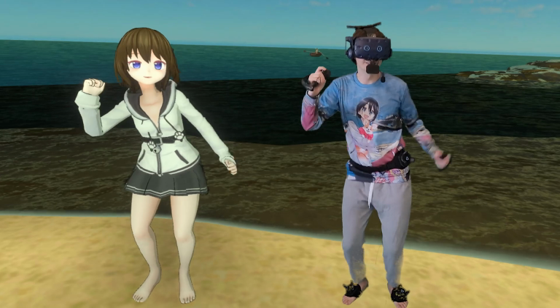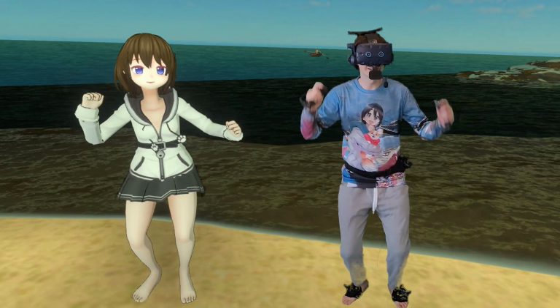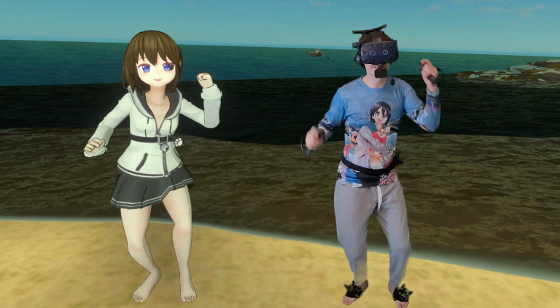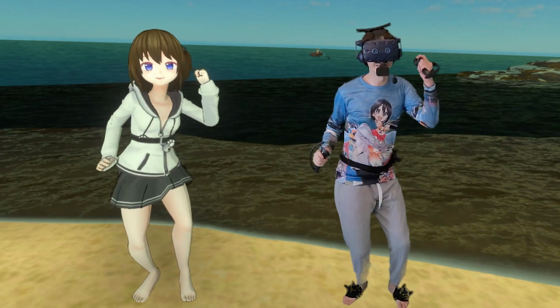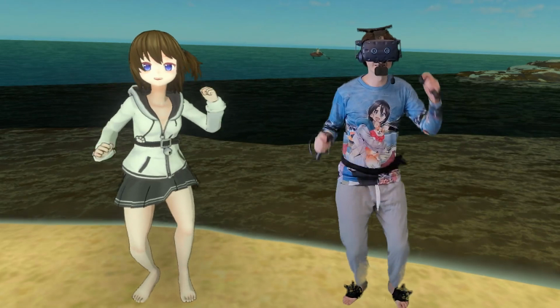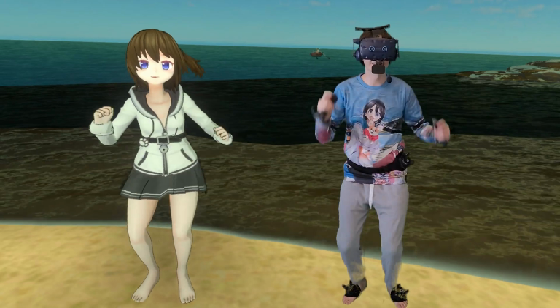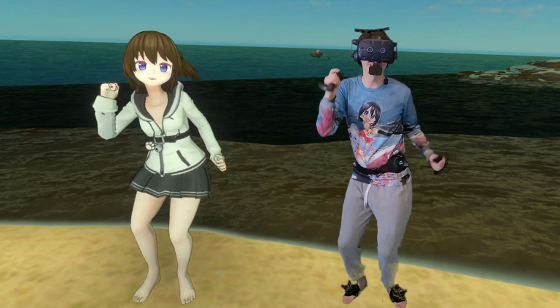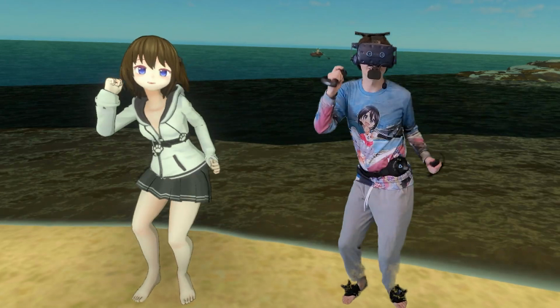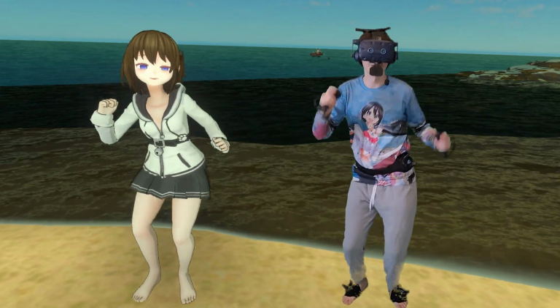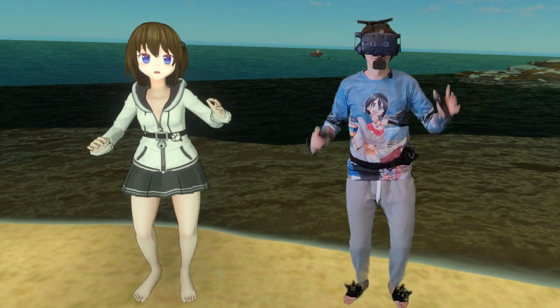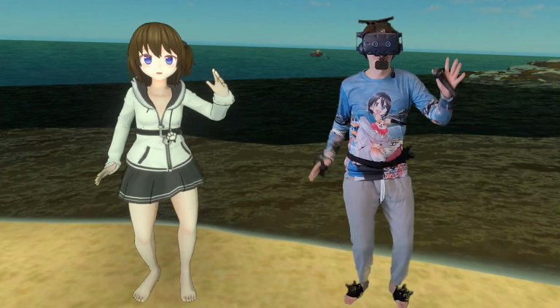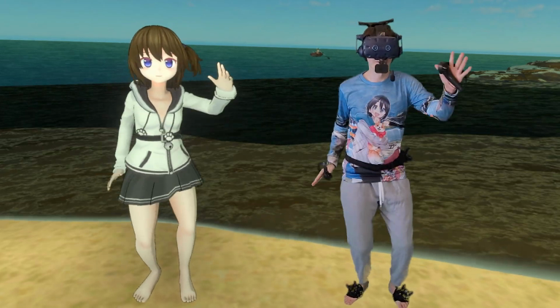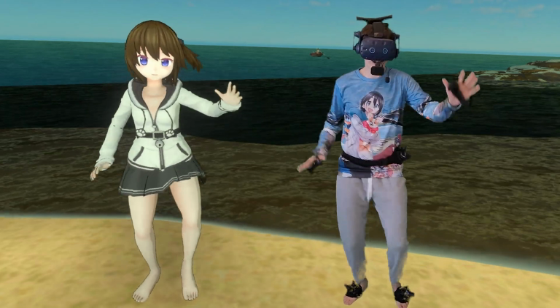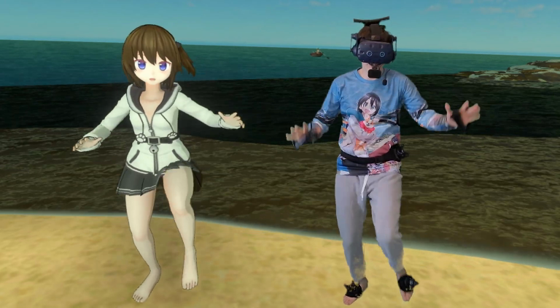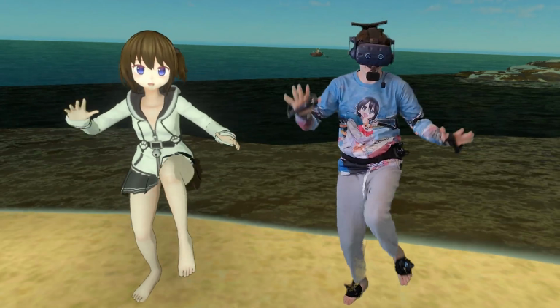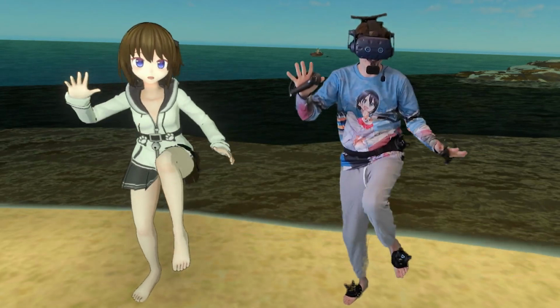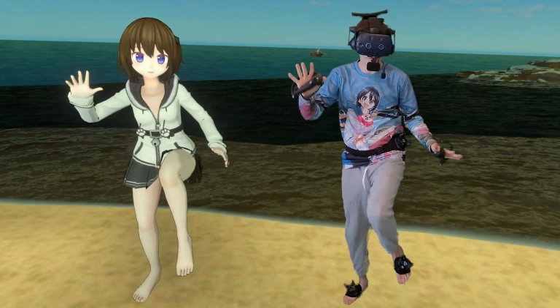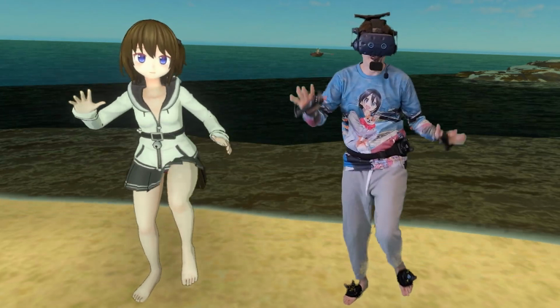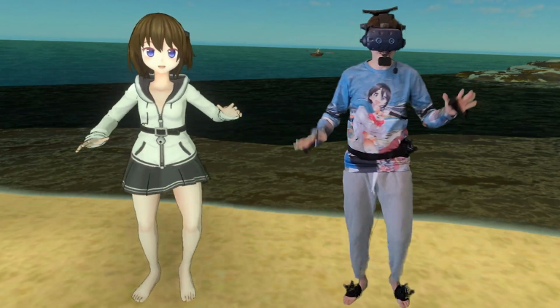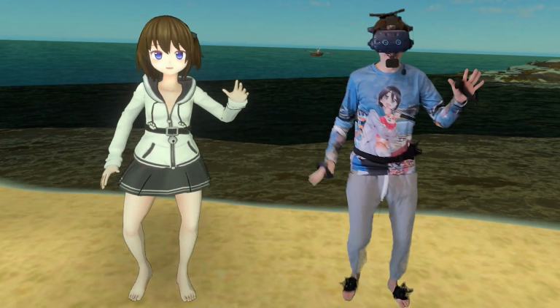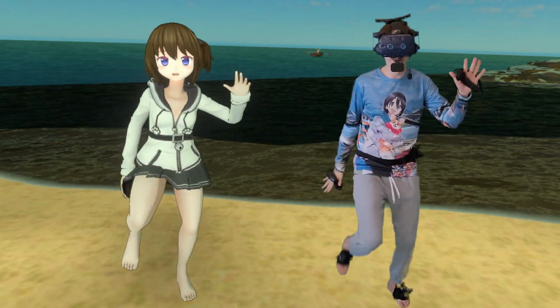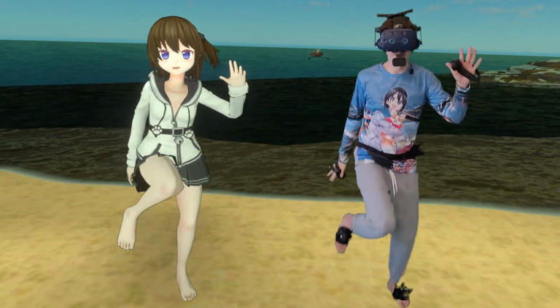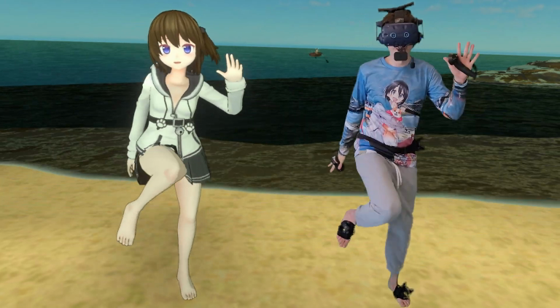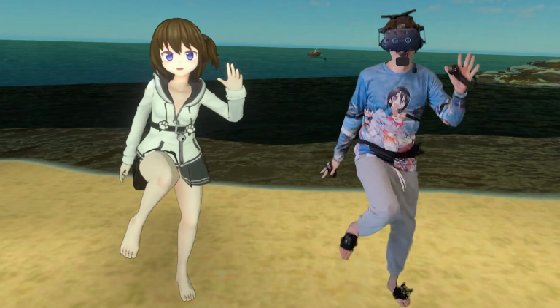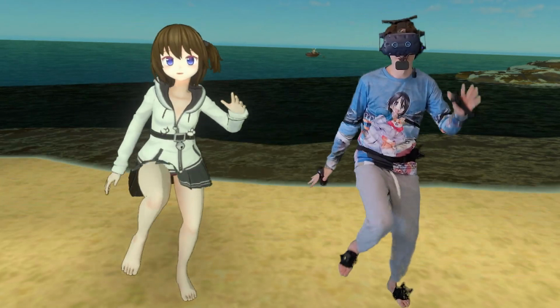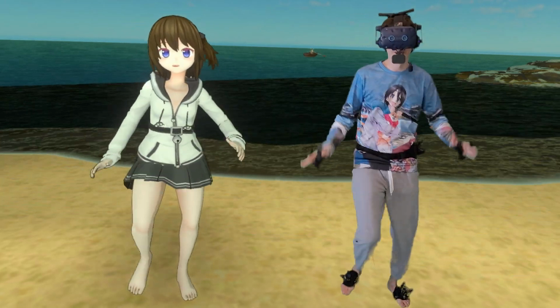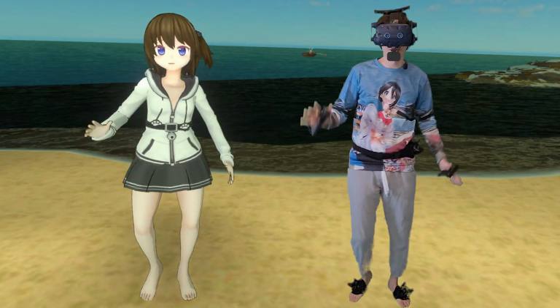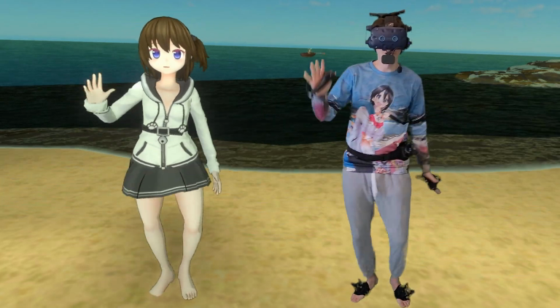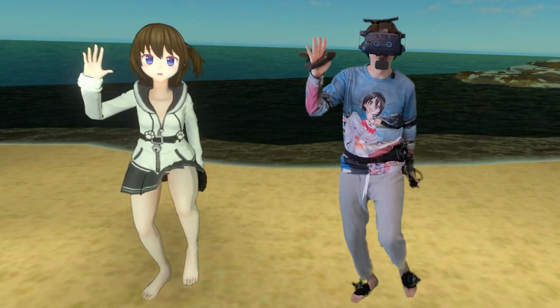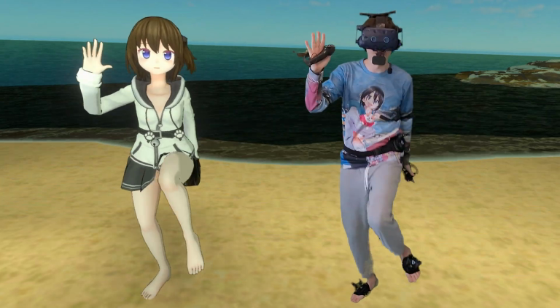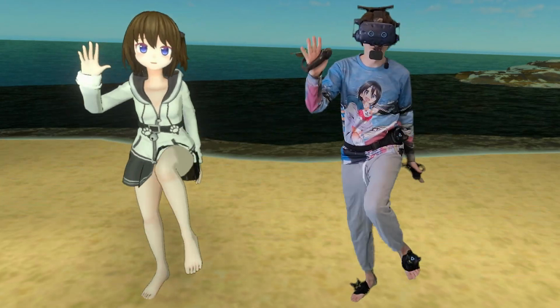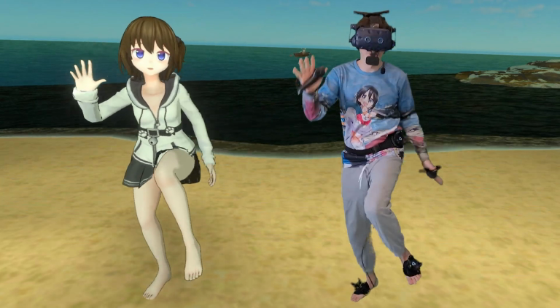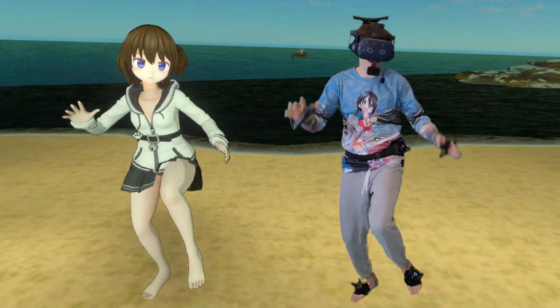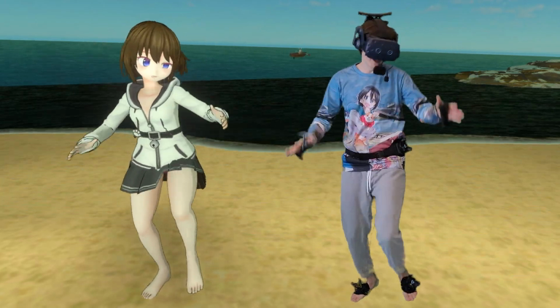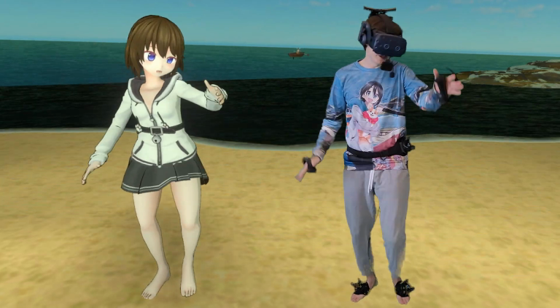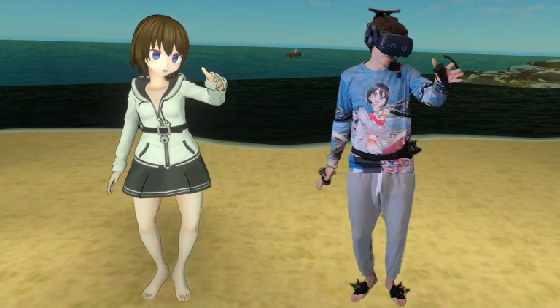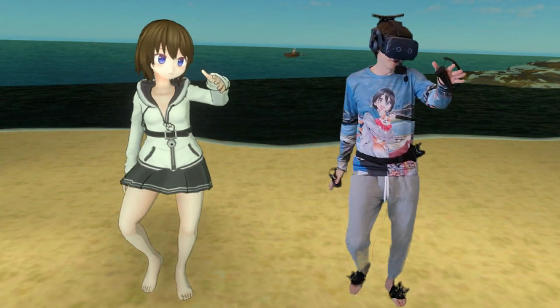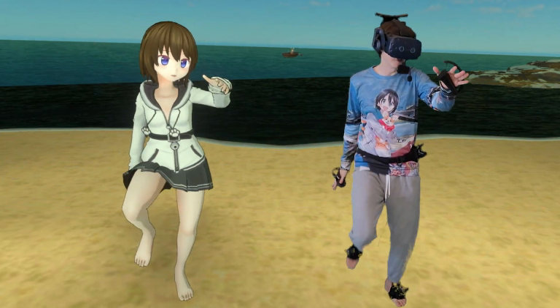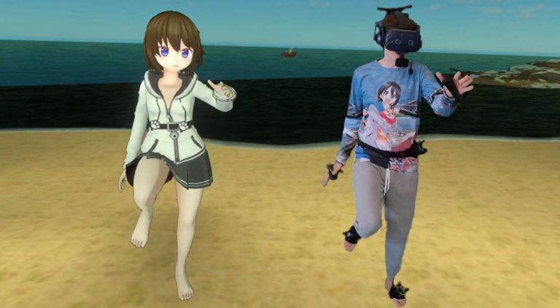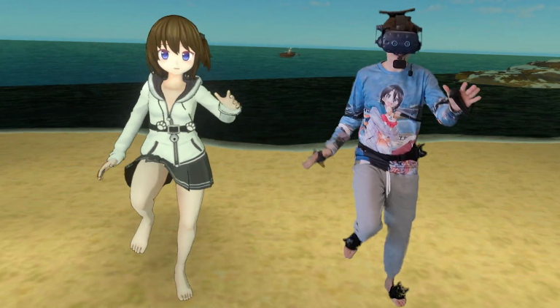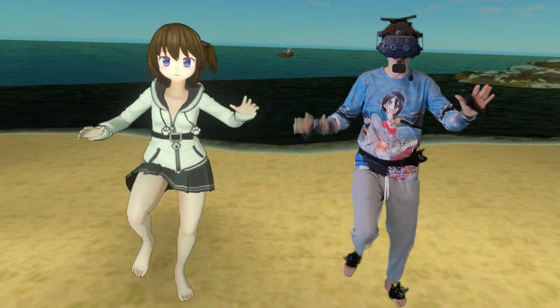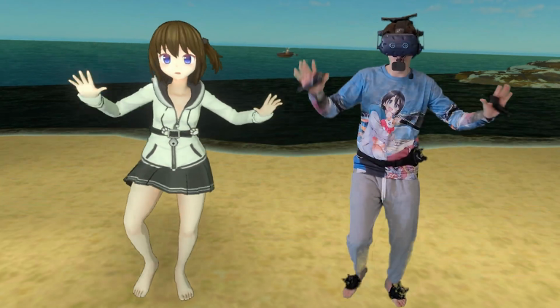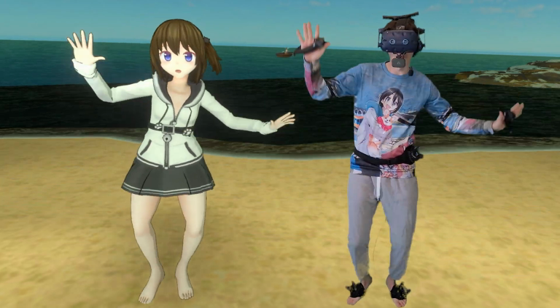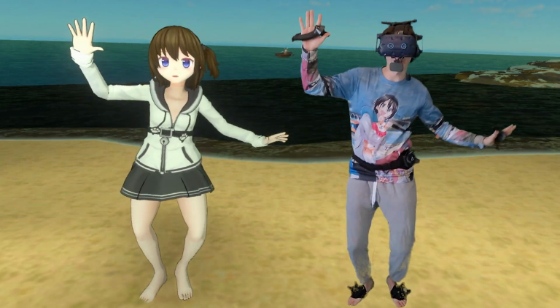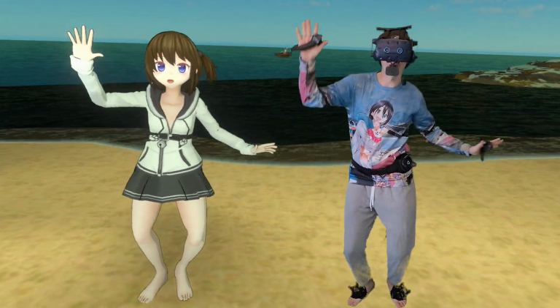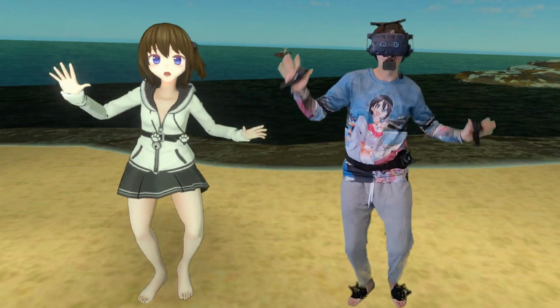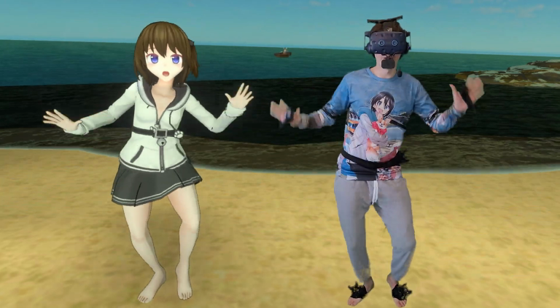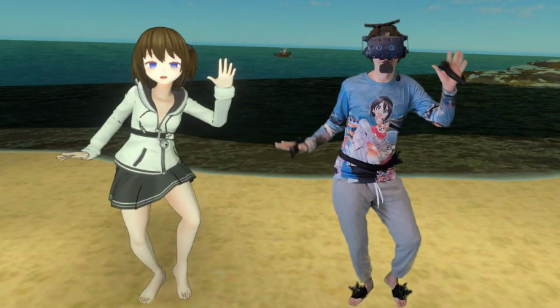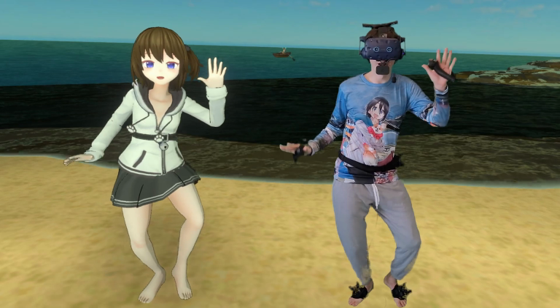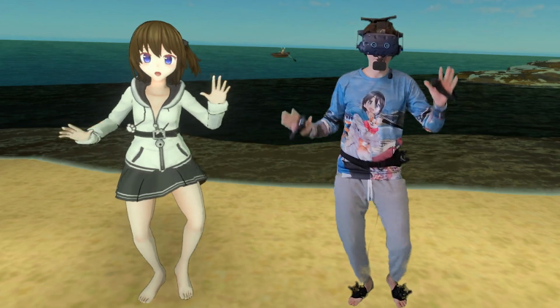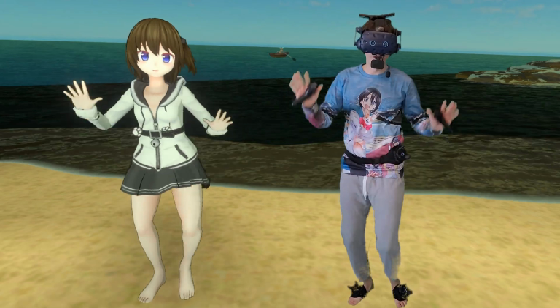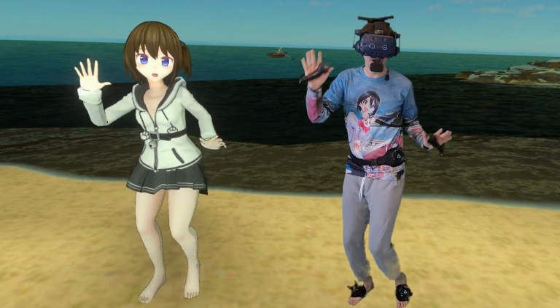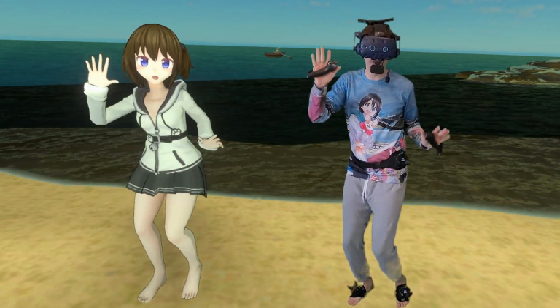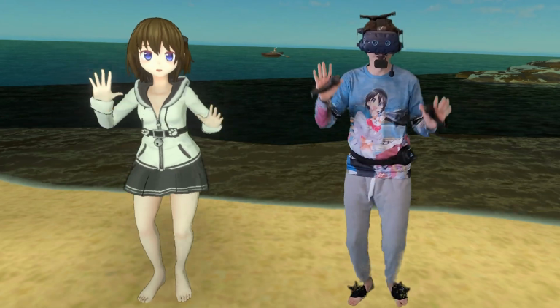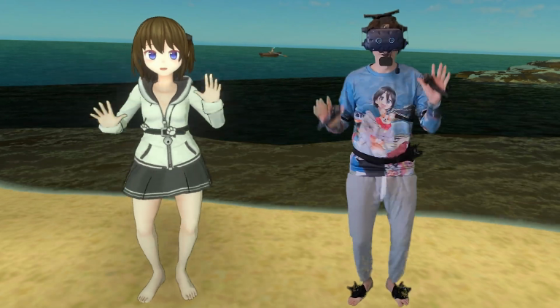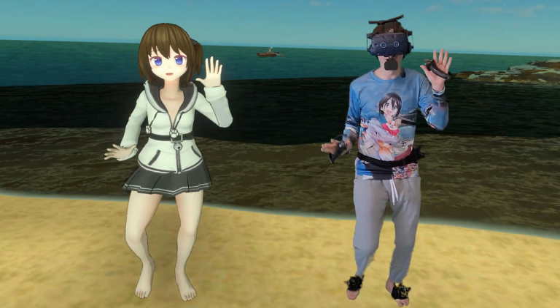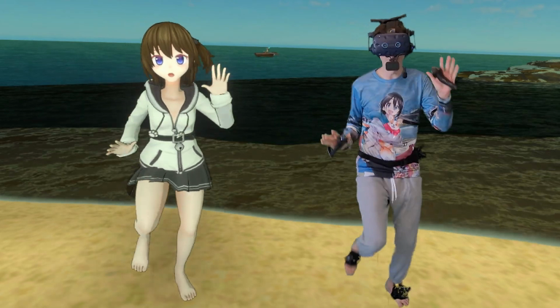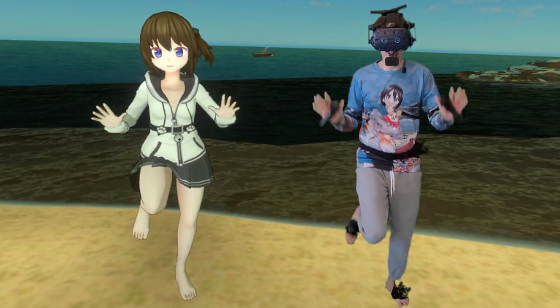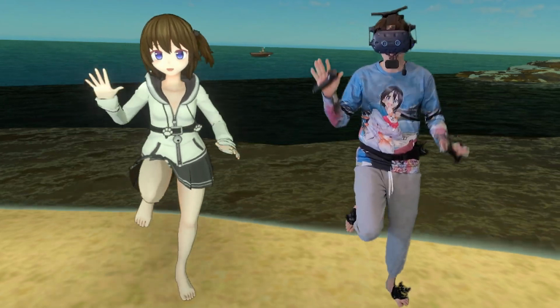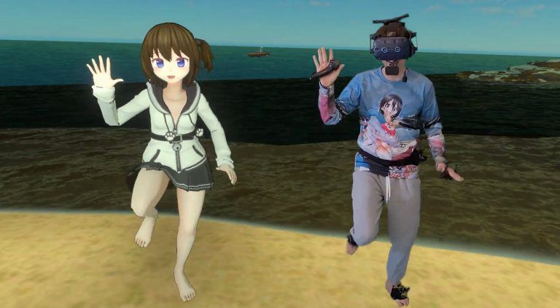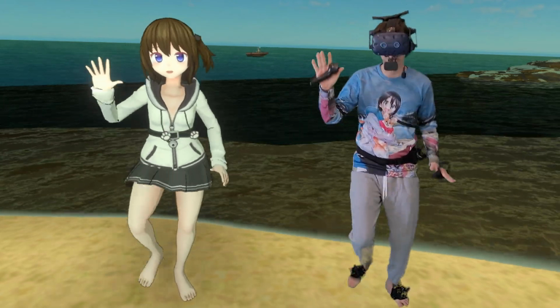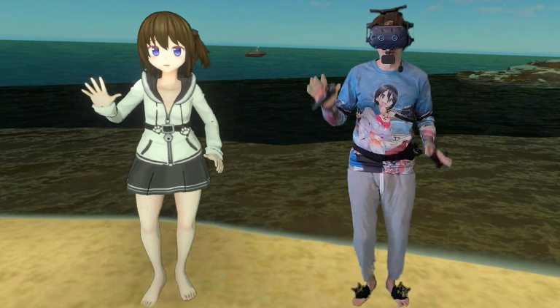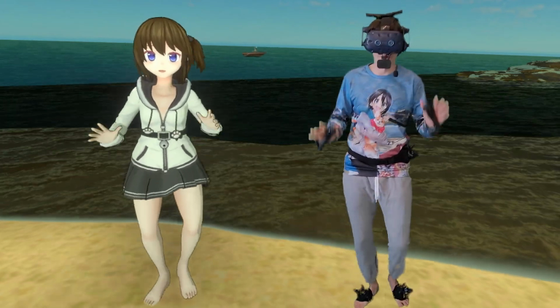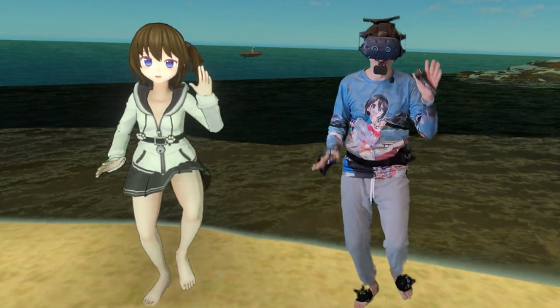Doesn't this just look freaking amazing? So freaking immersive. Oh my god, I'm an anime girl.